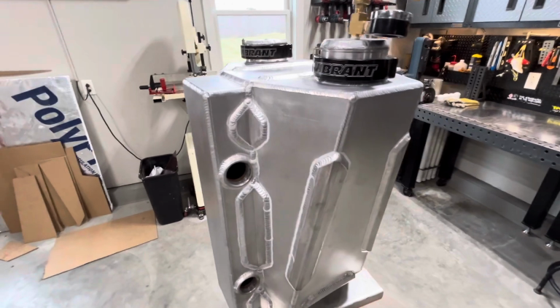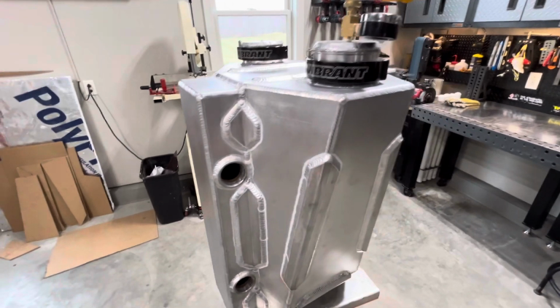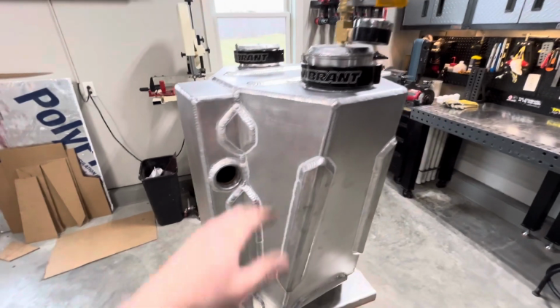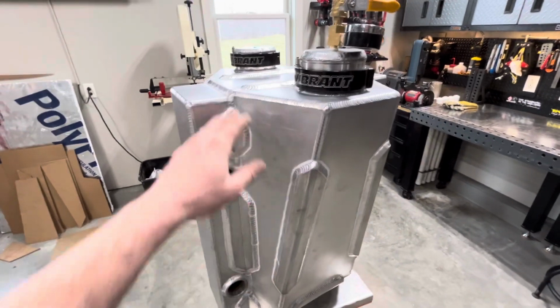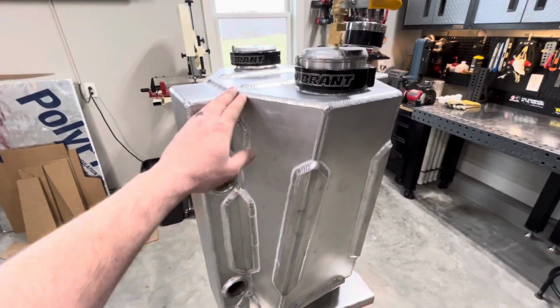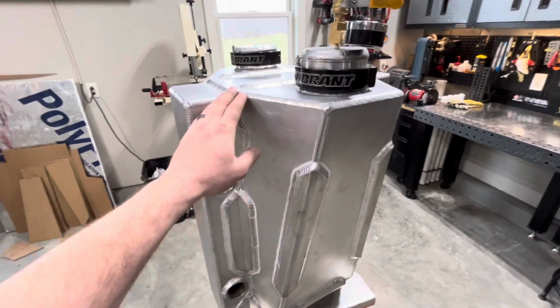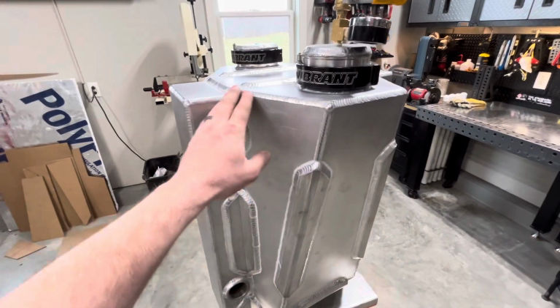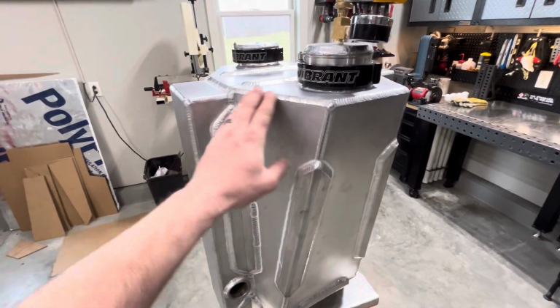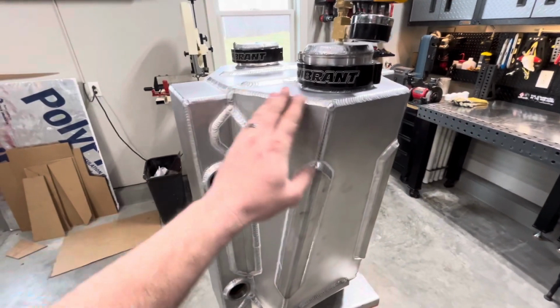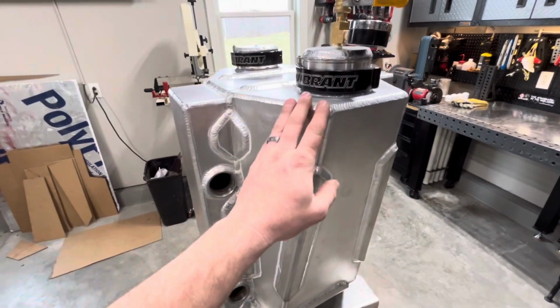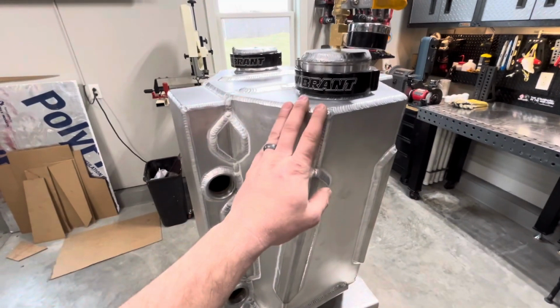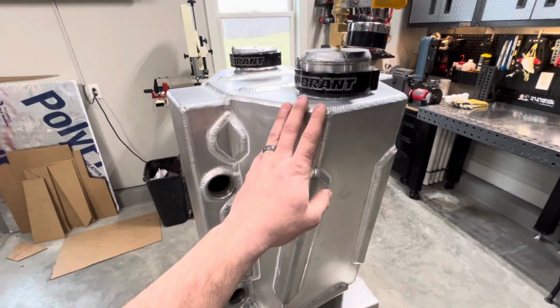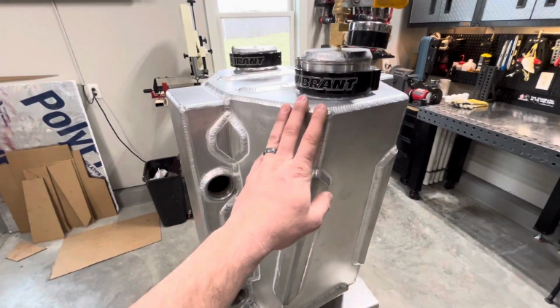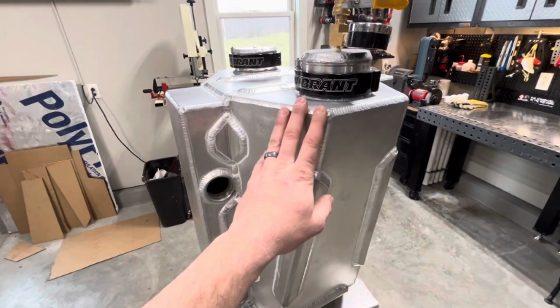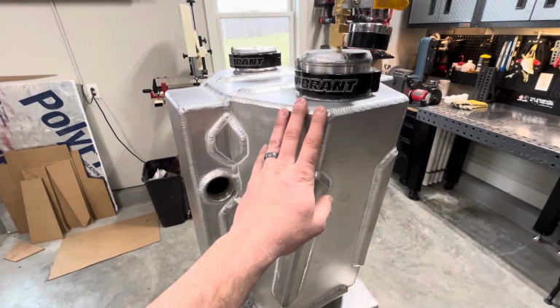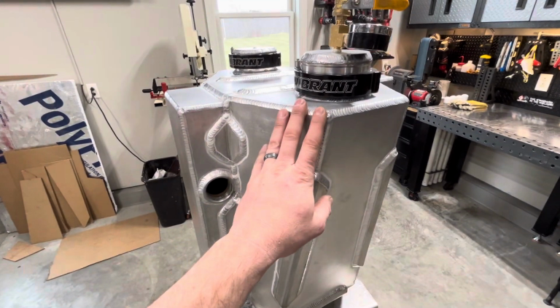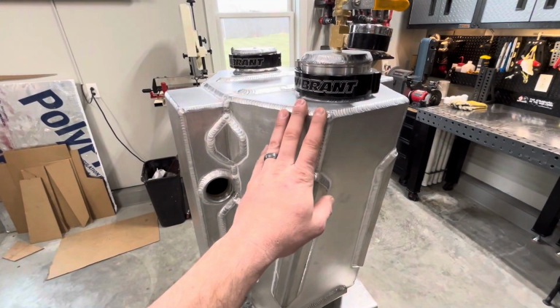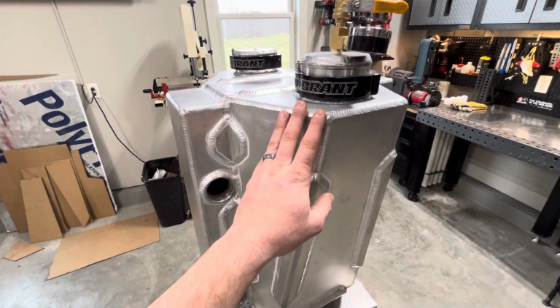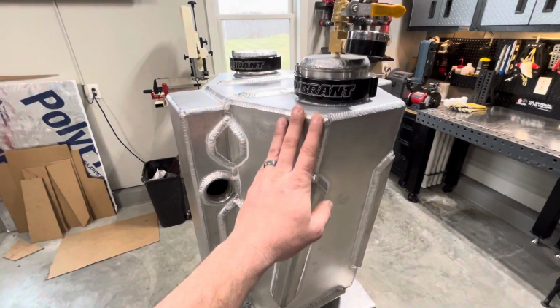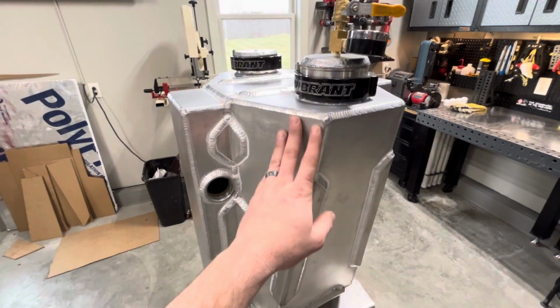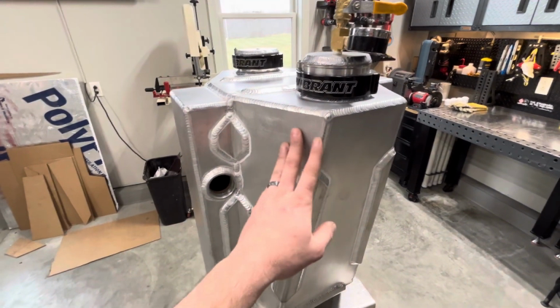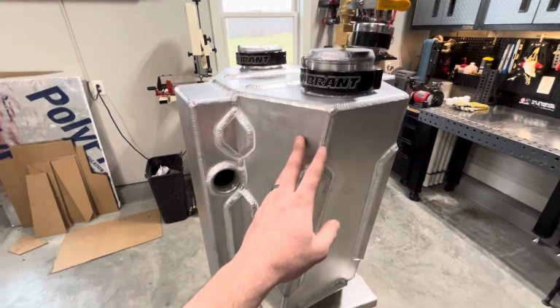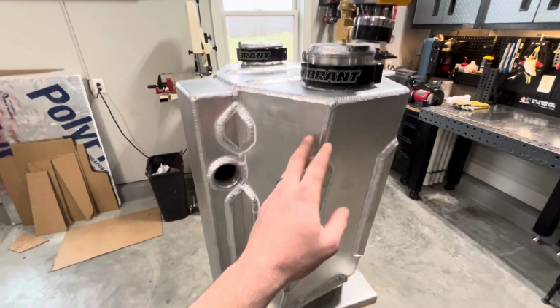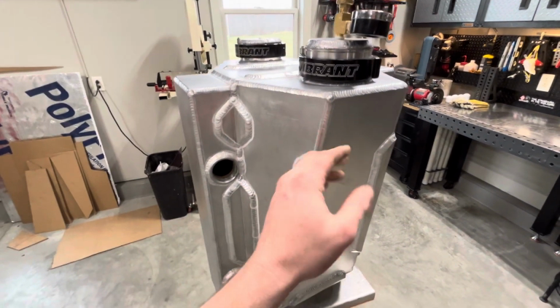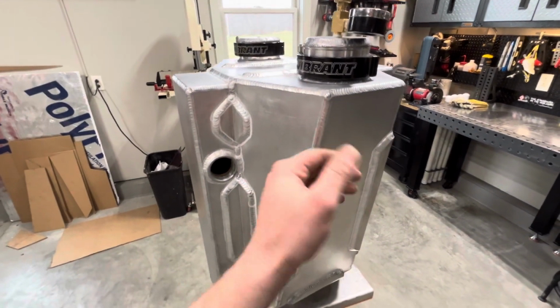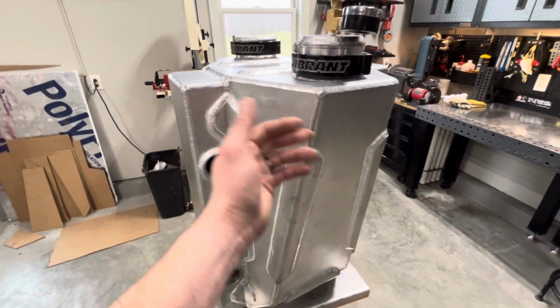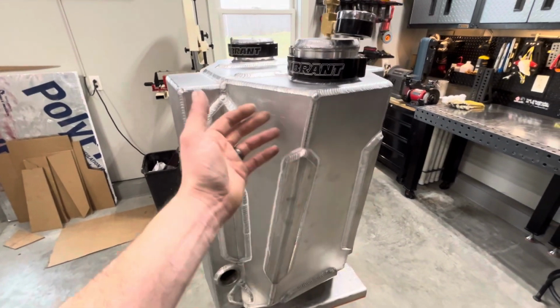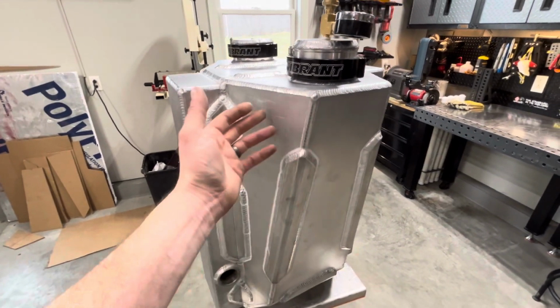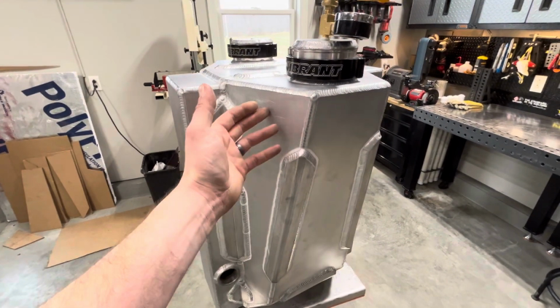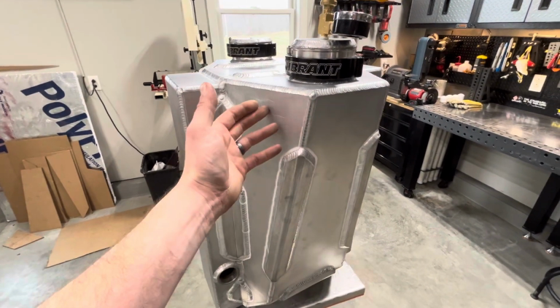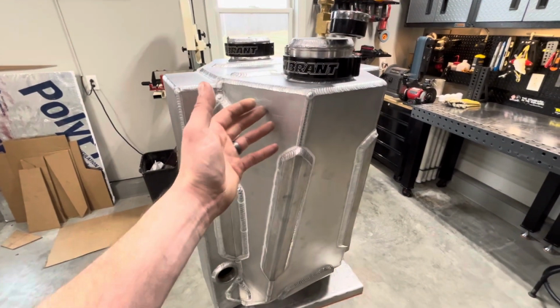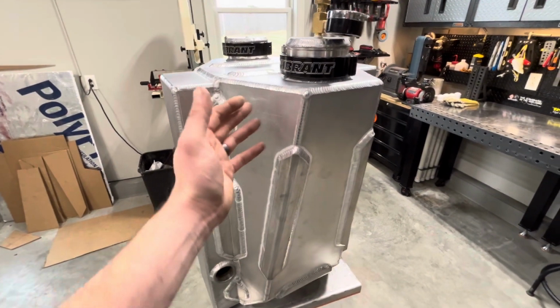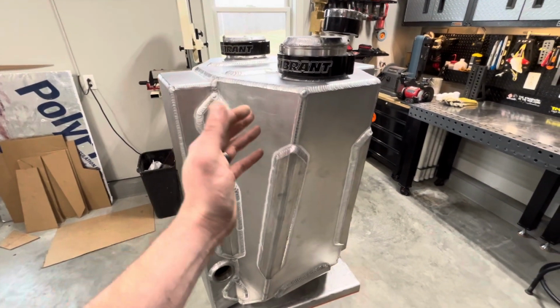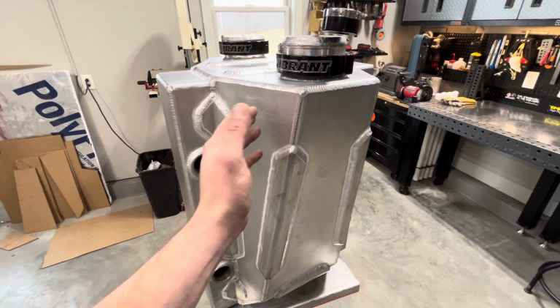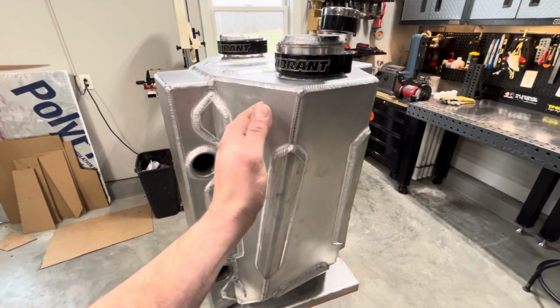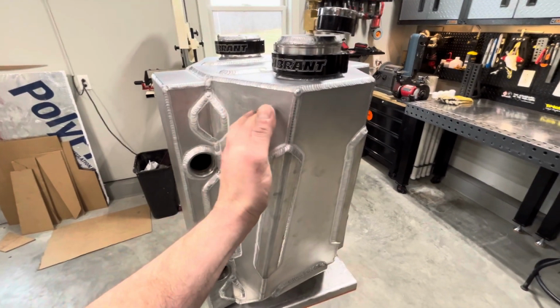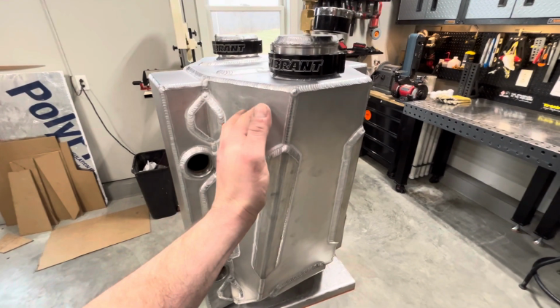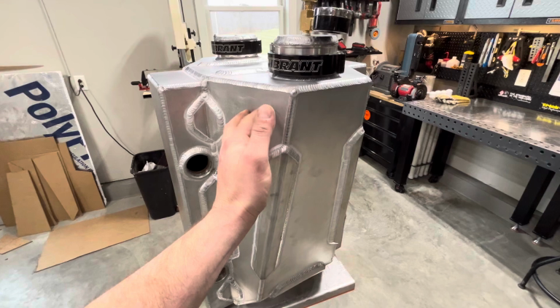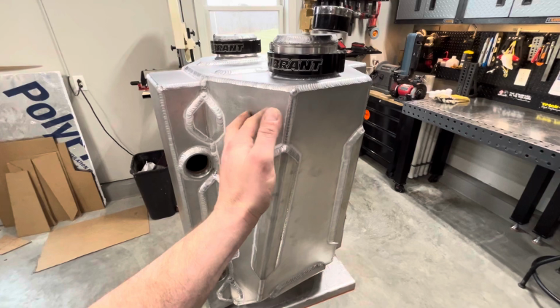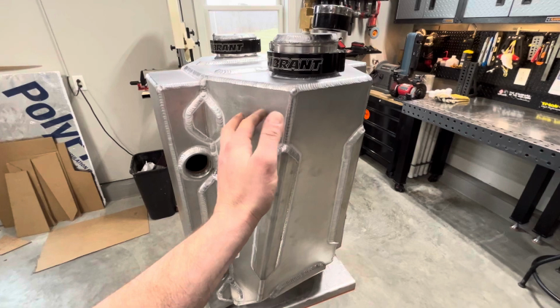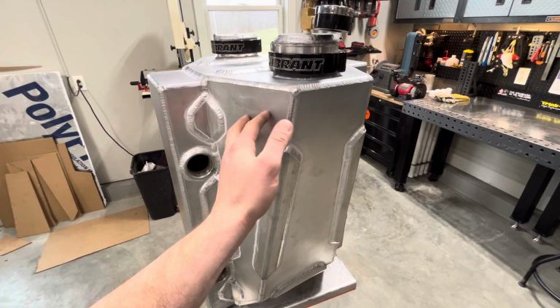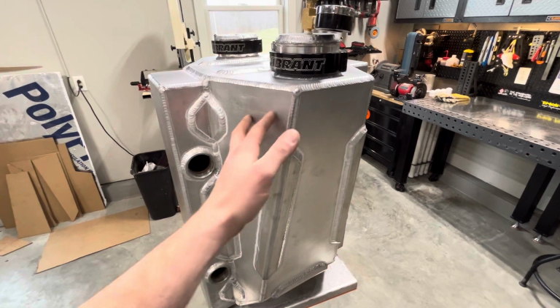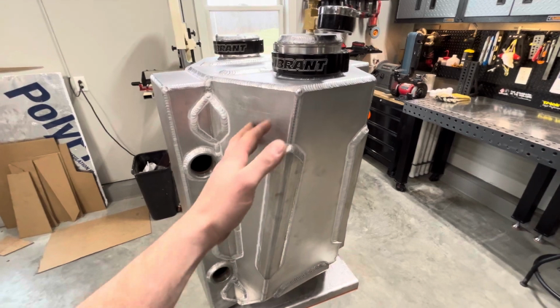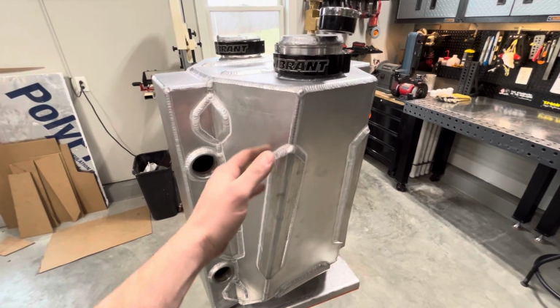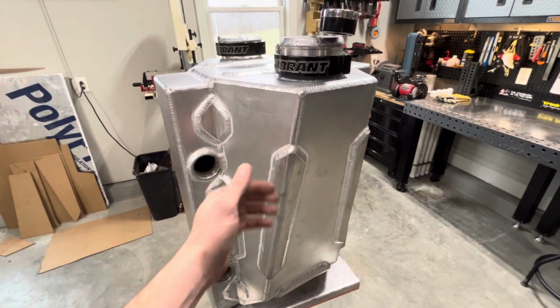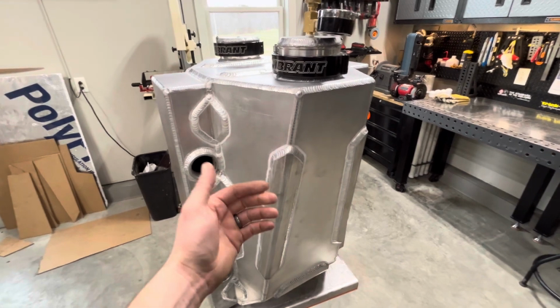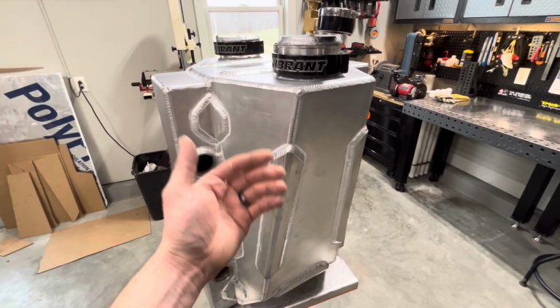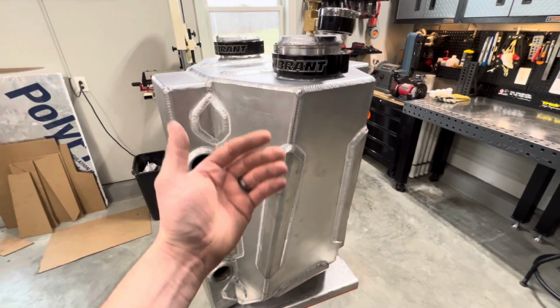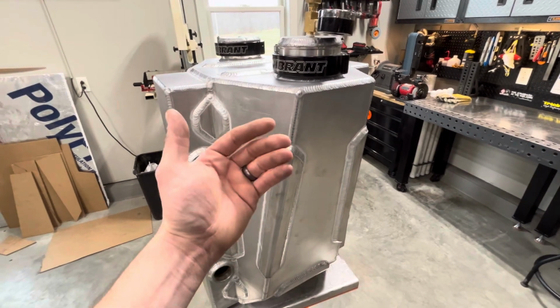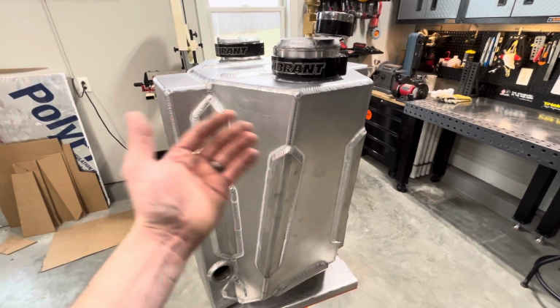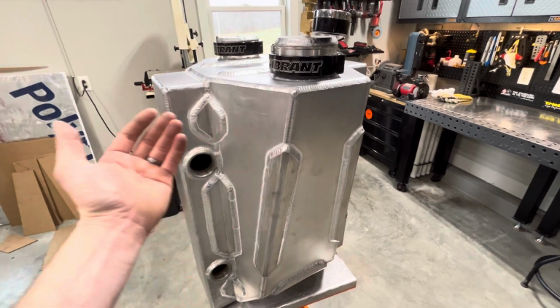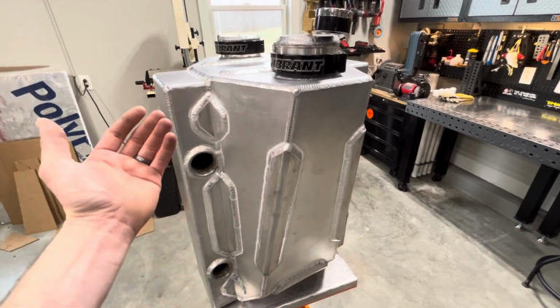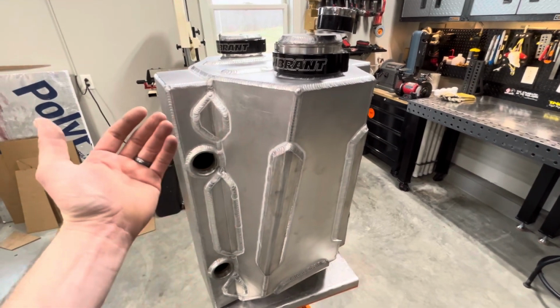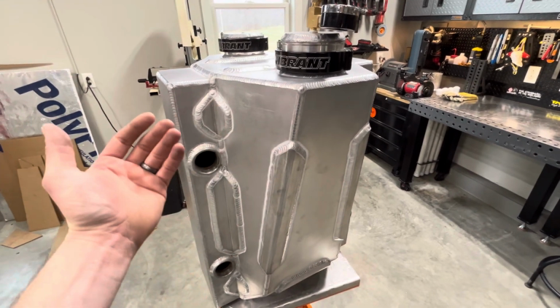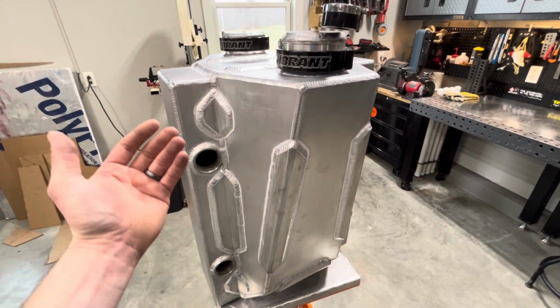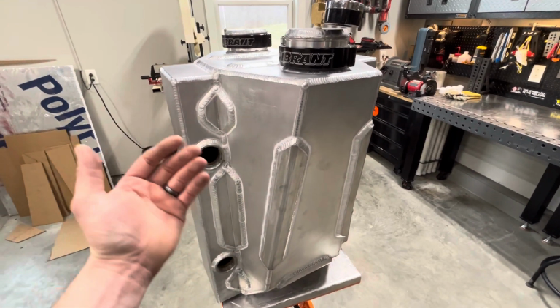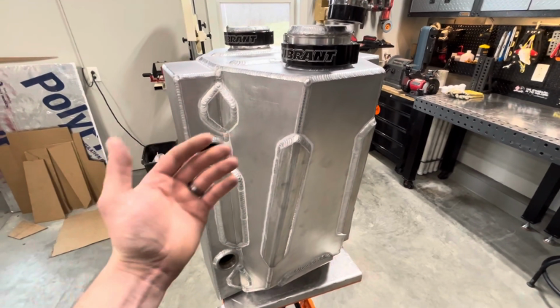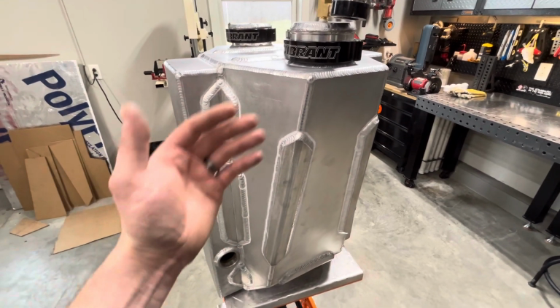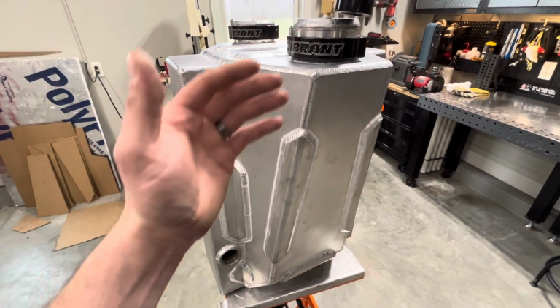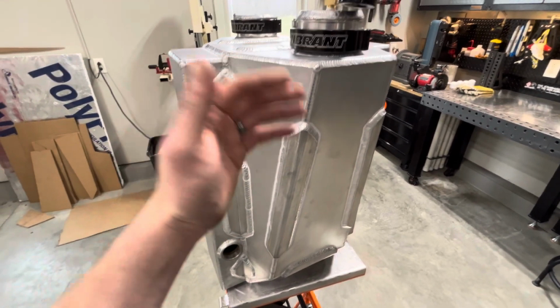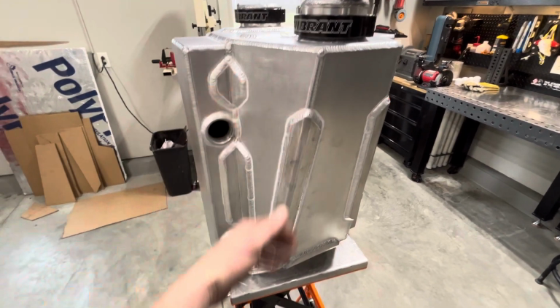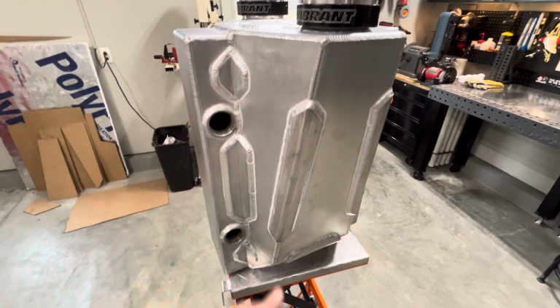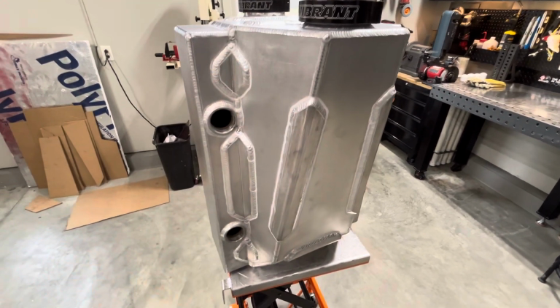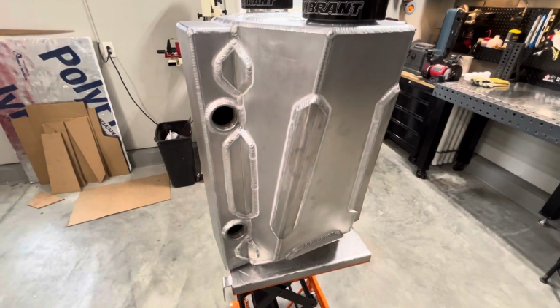I got full penetration welds on everything, and then on the air side I went ahead and welded the back side of everything as well.